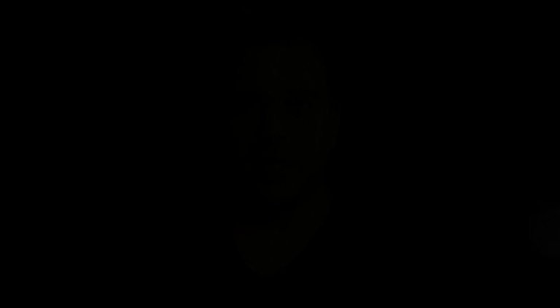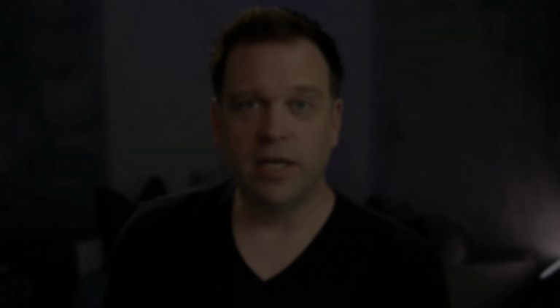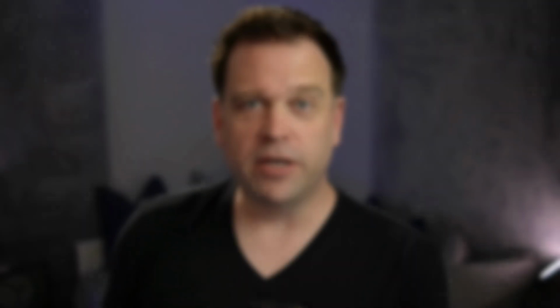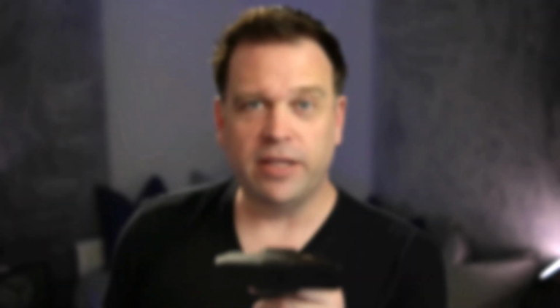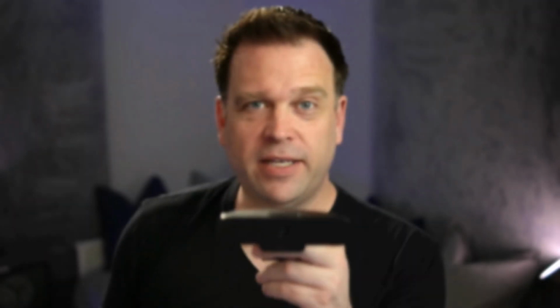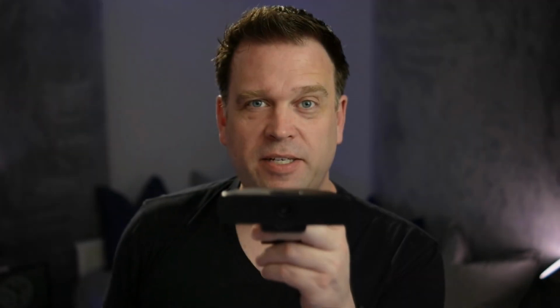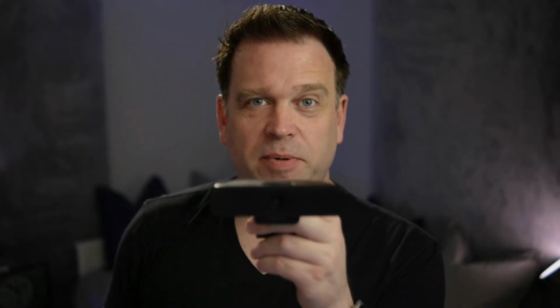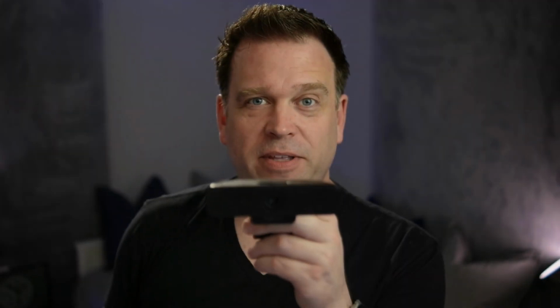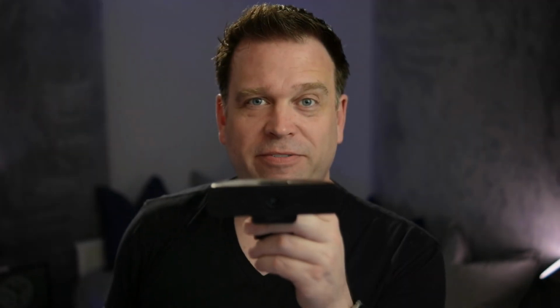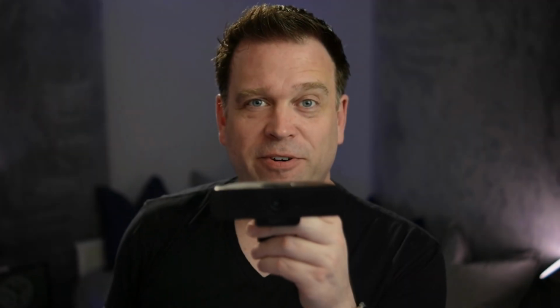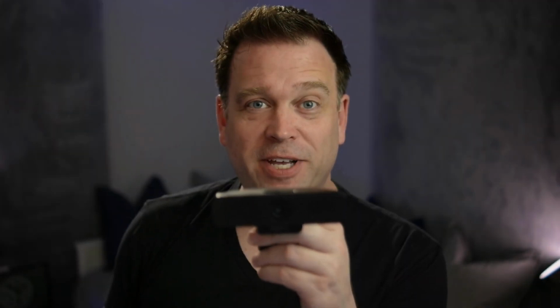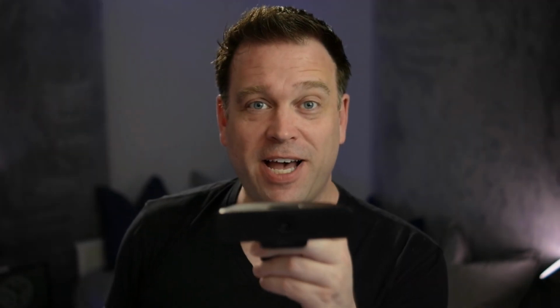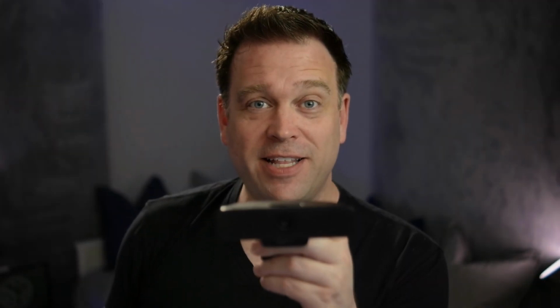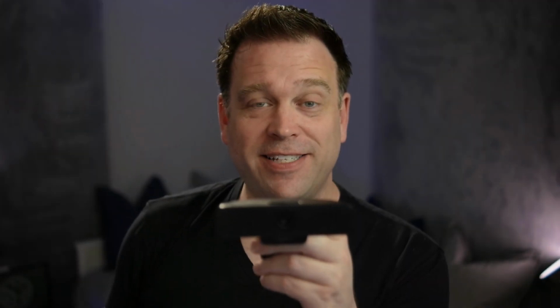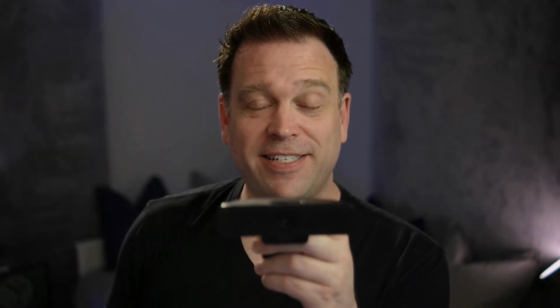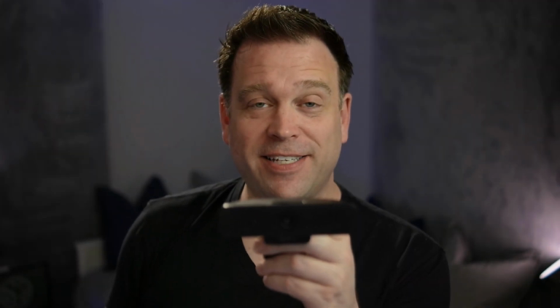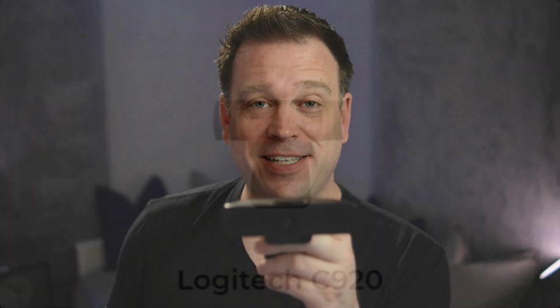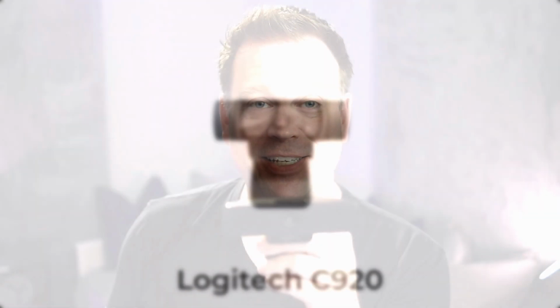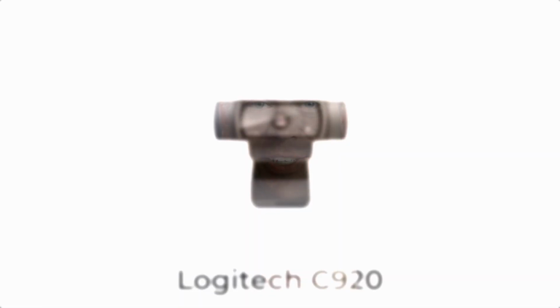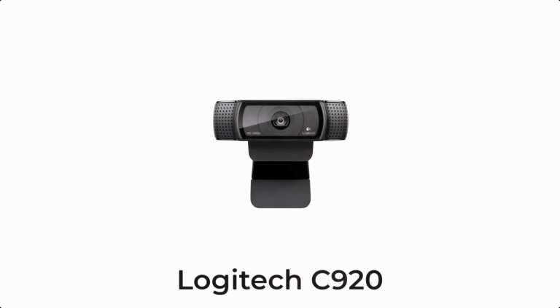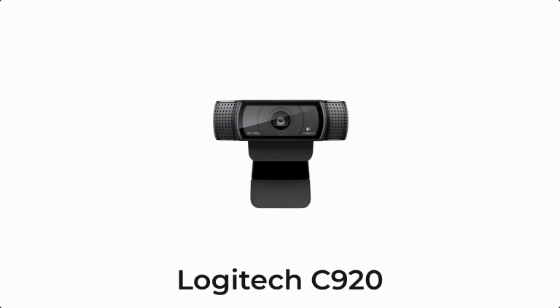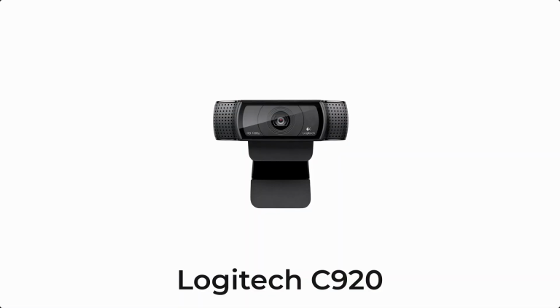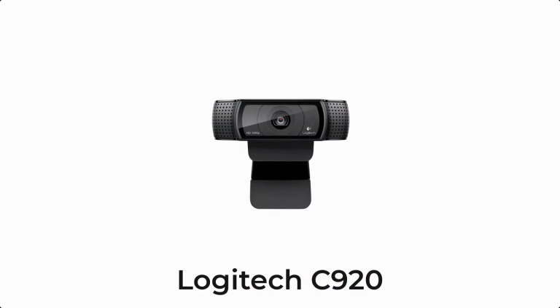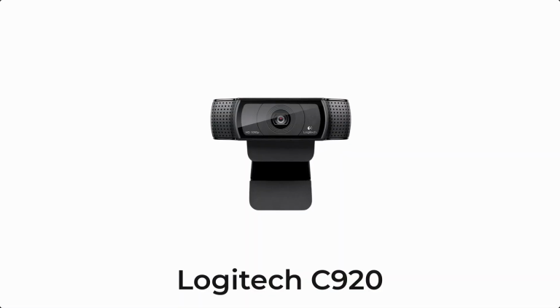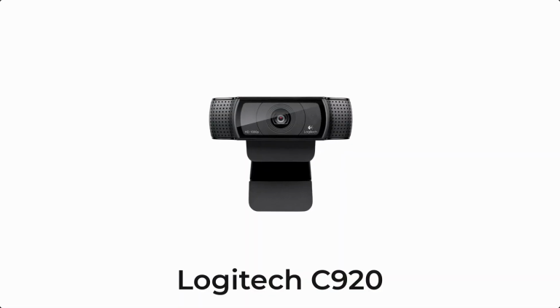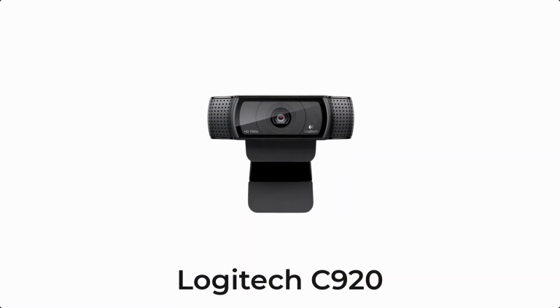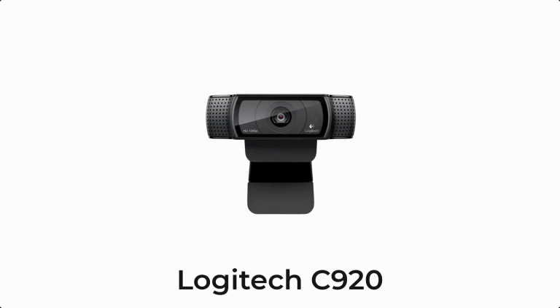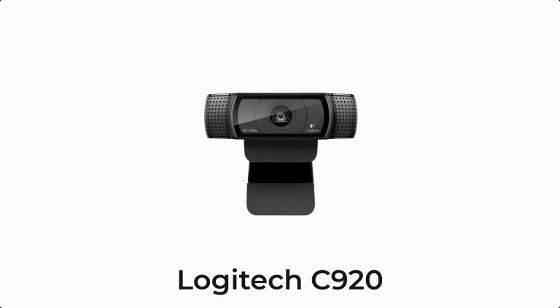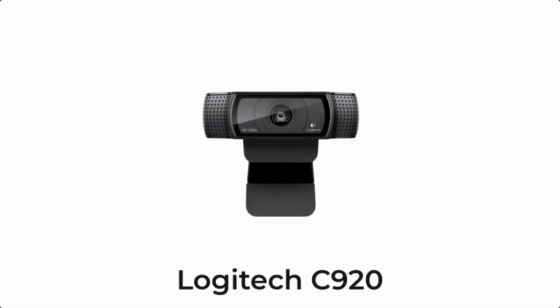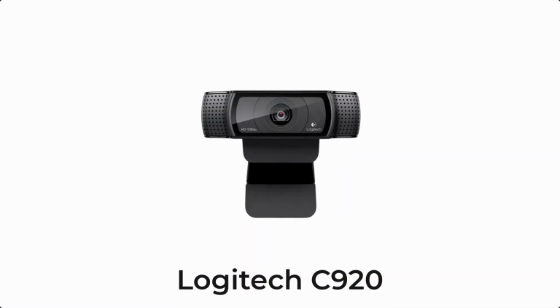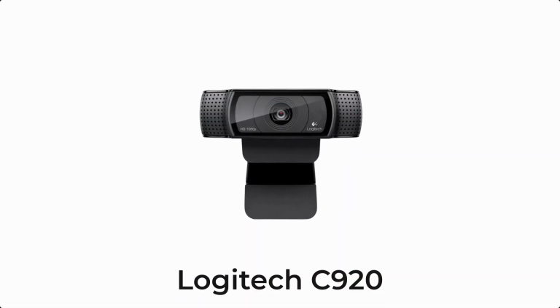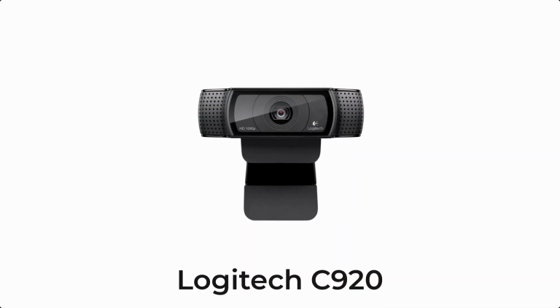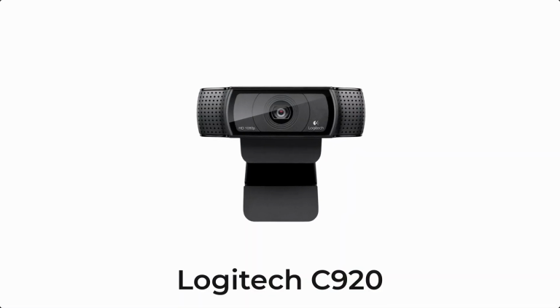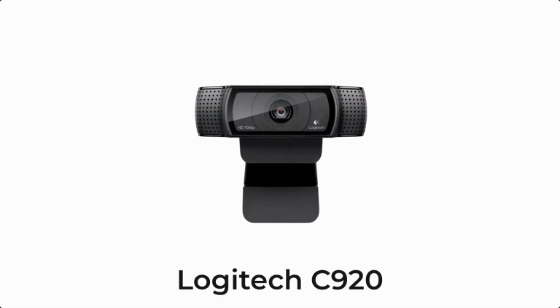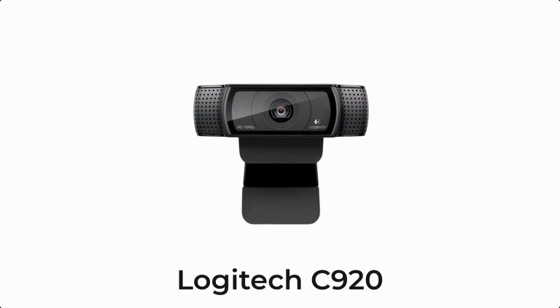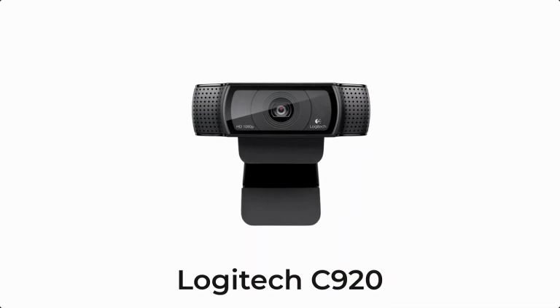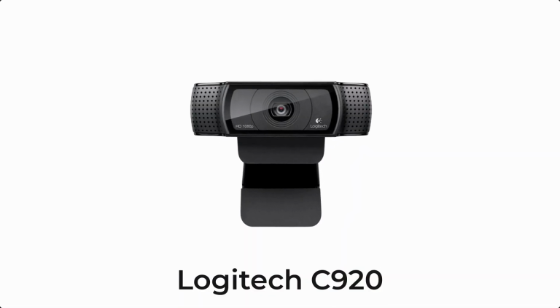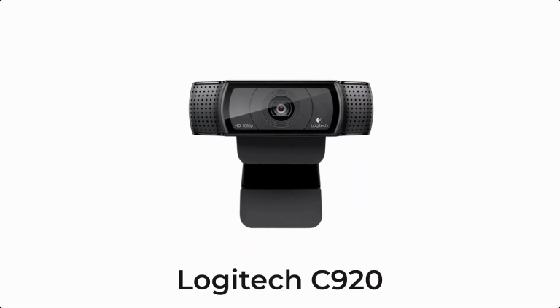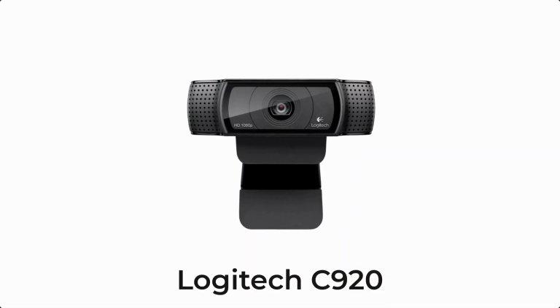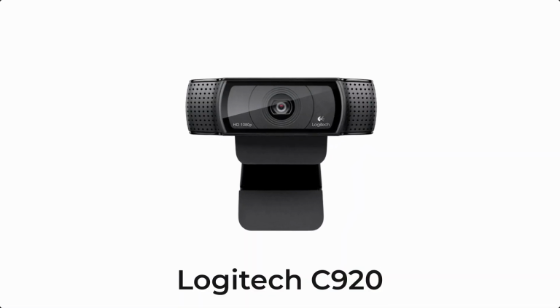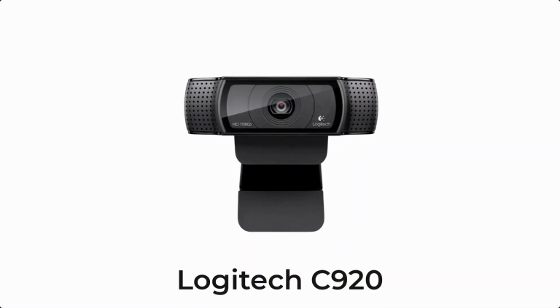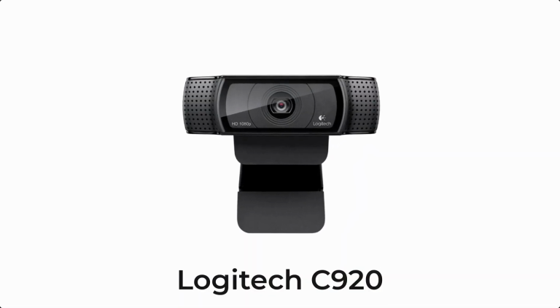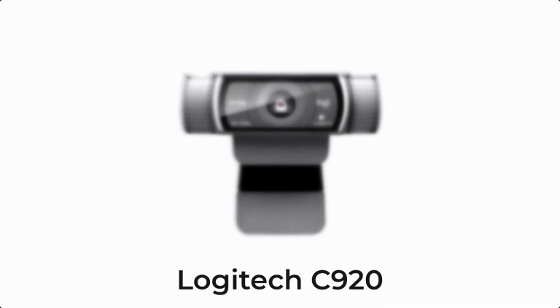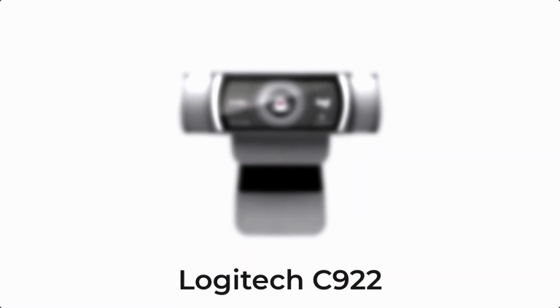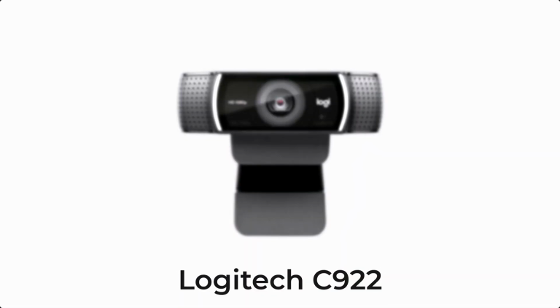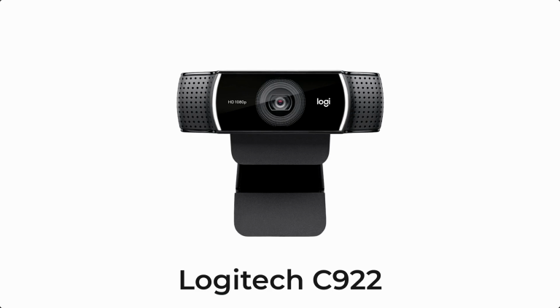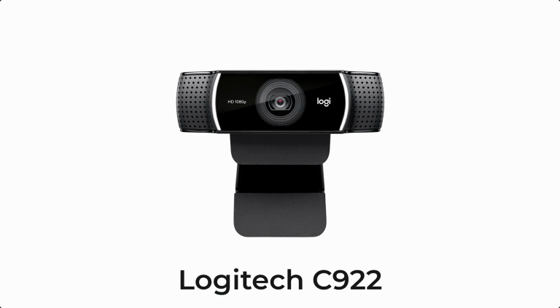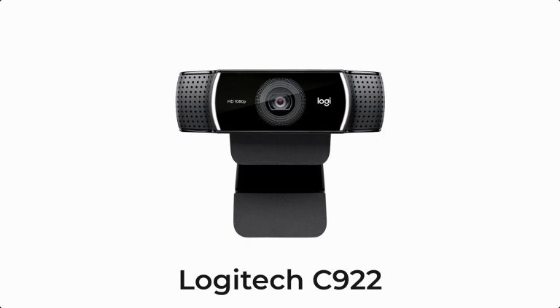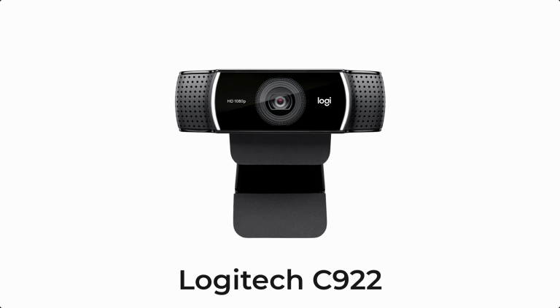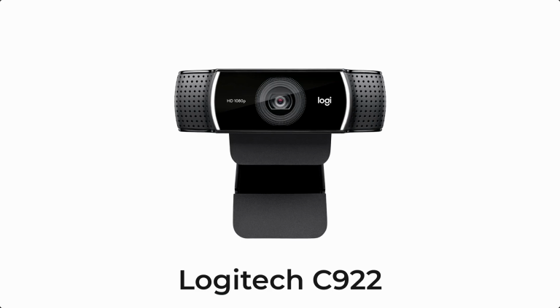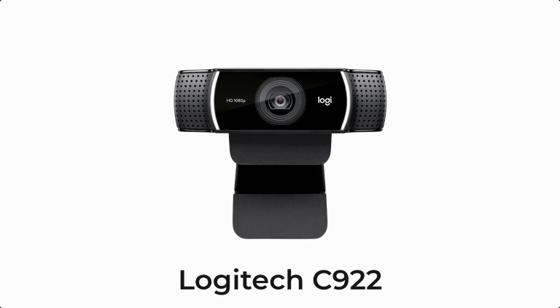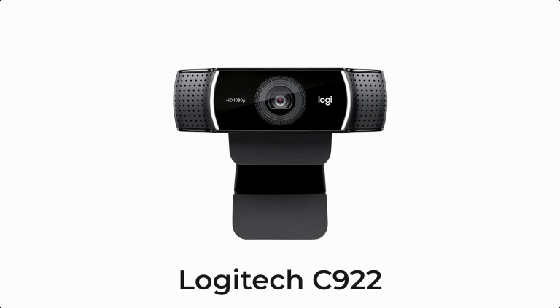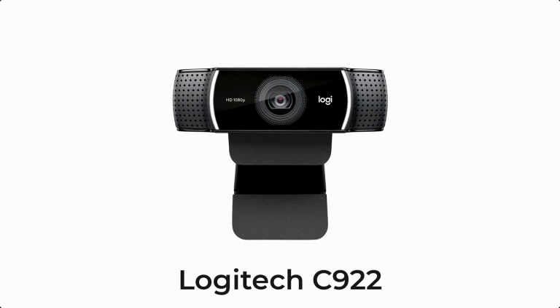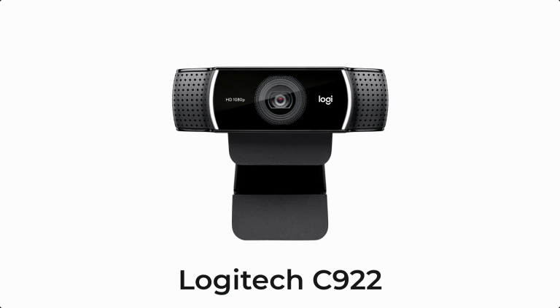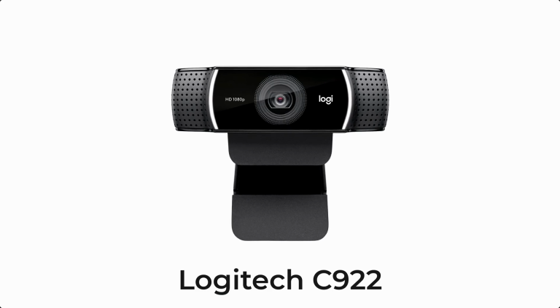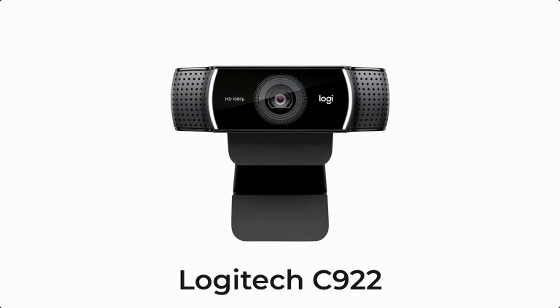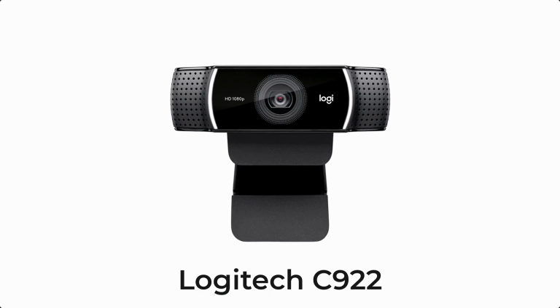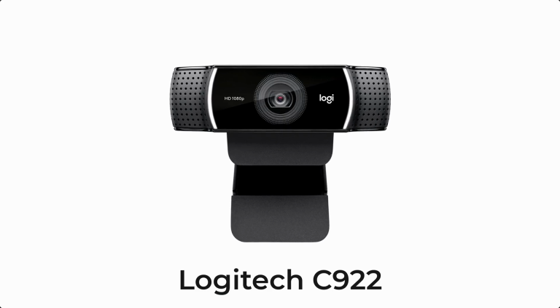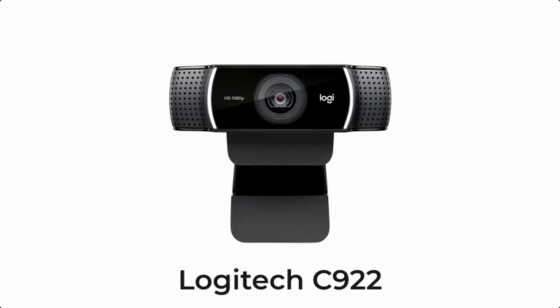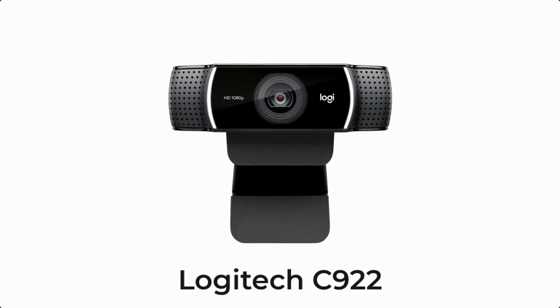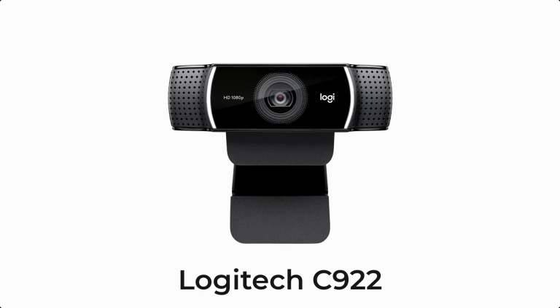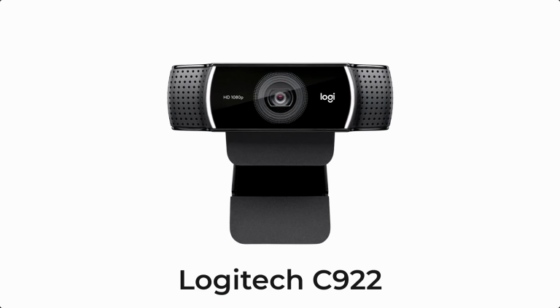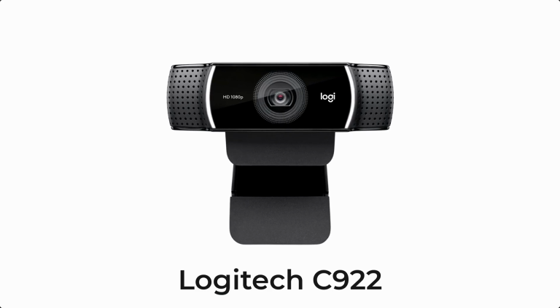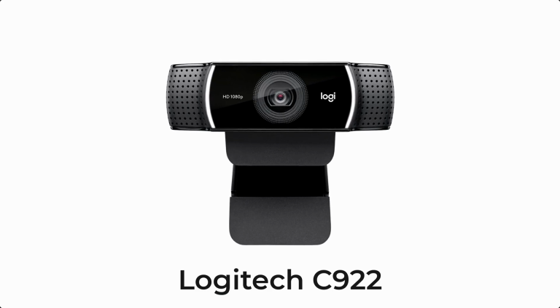Could this be the forgotten successor to the legendary Logitech C920 and C922 webcams? Let's find out.